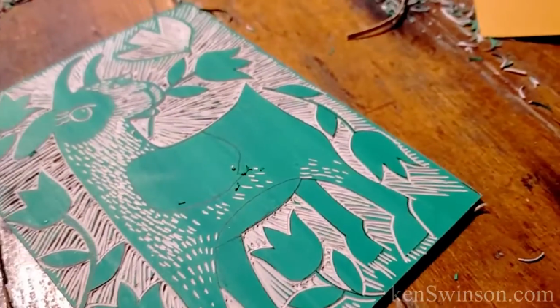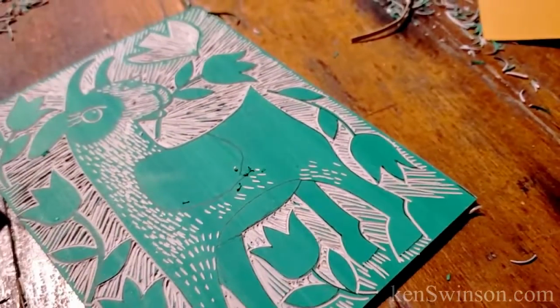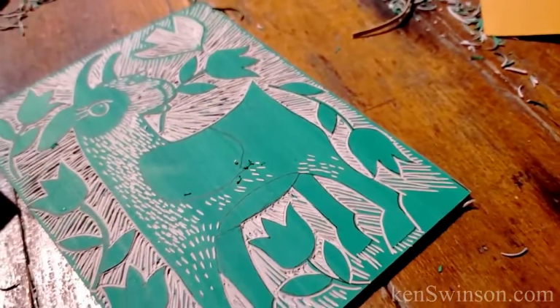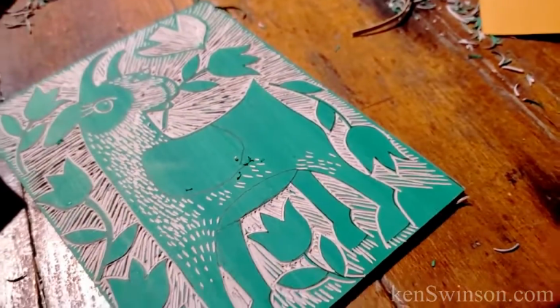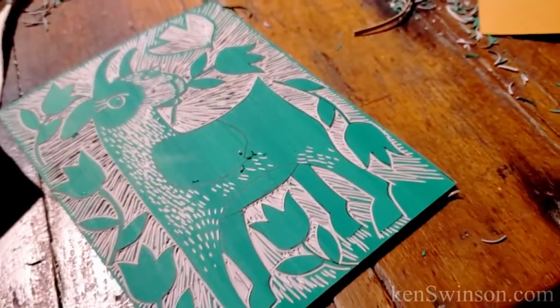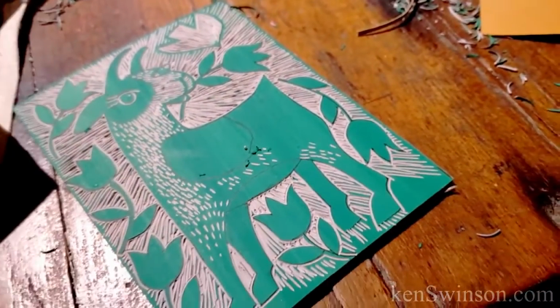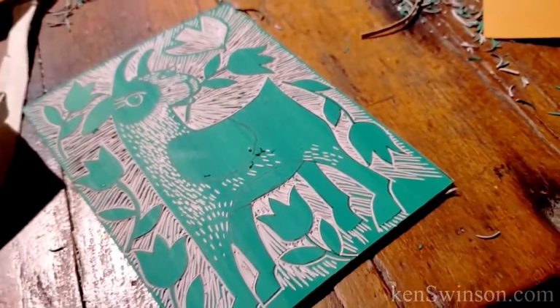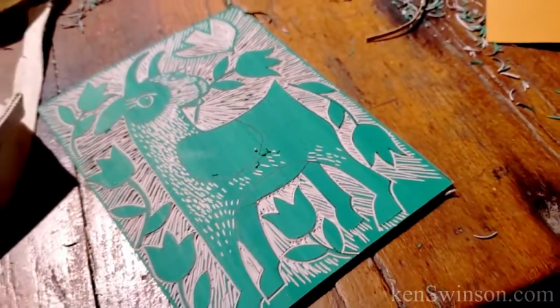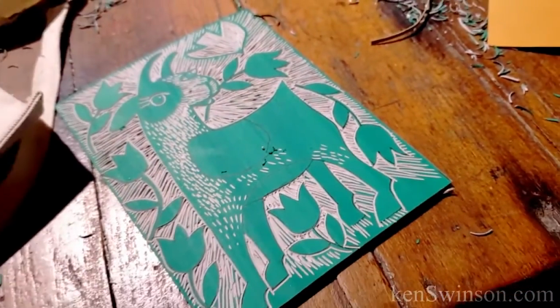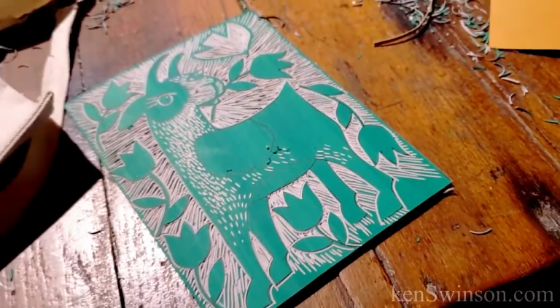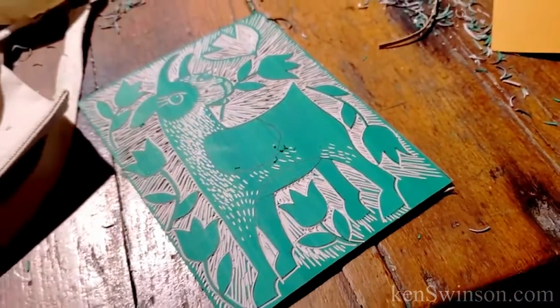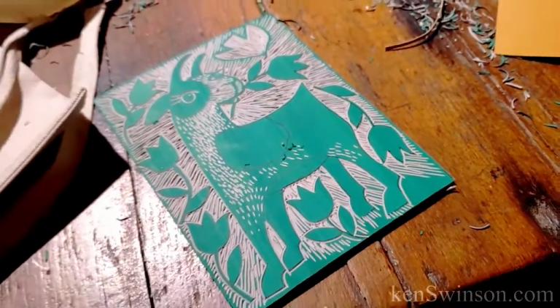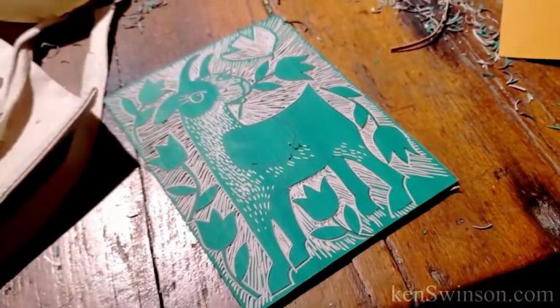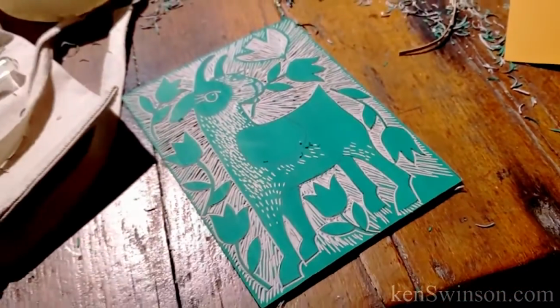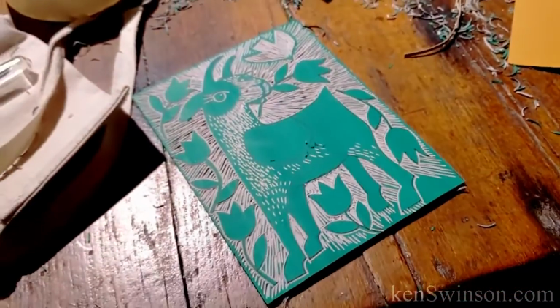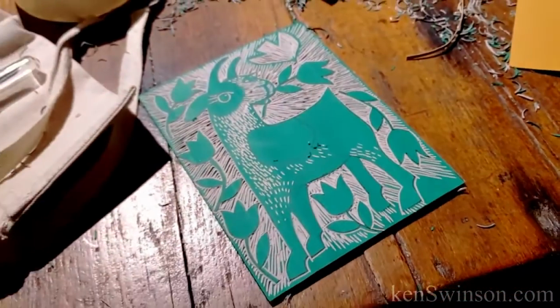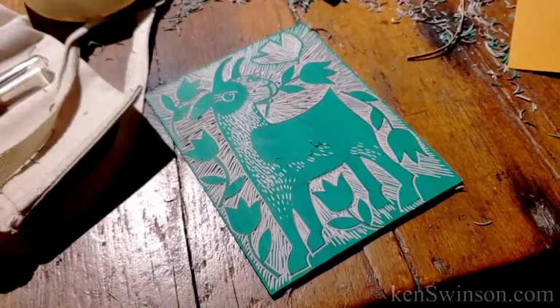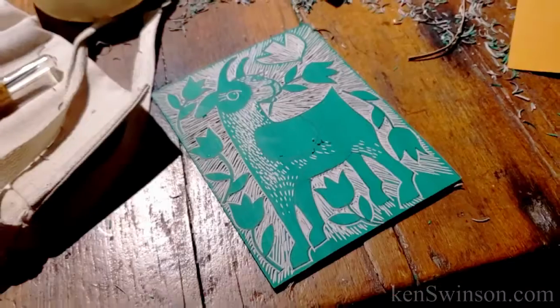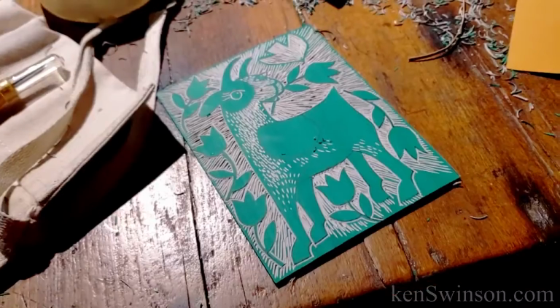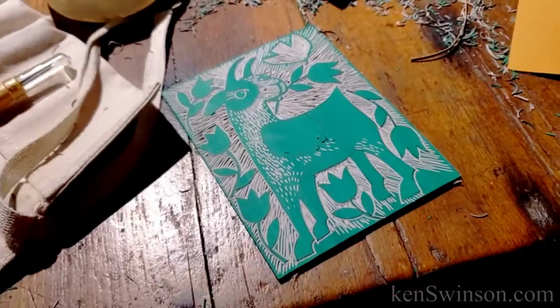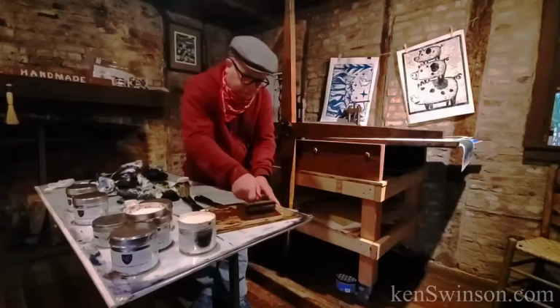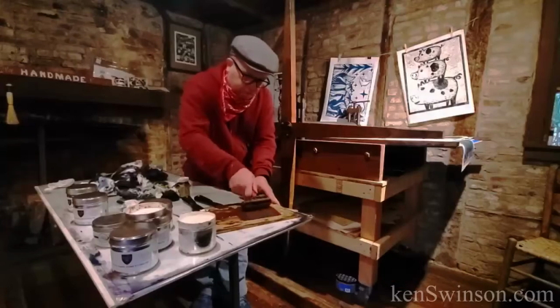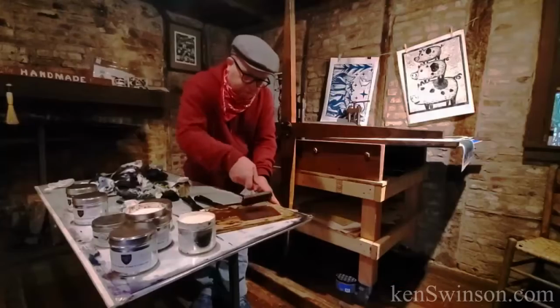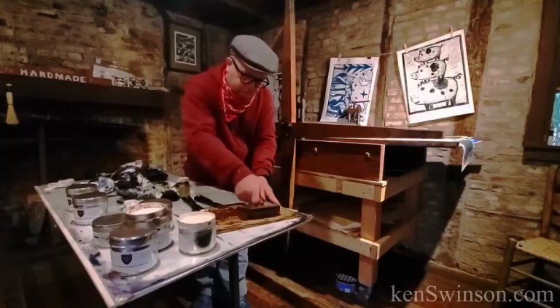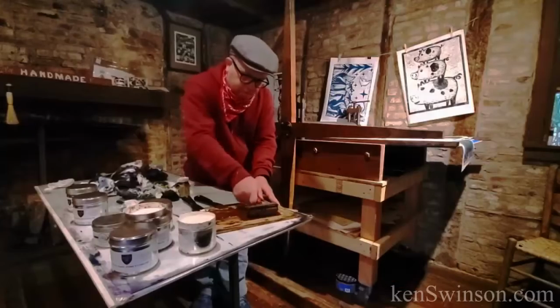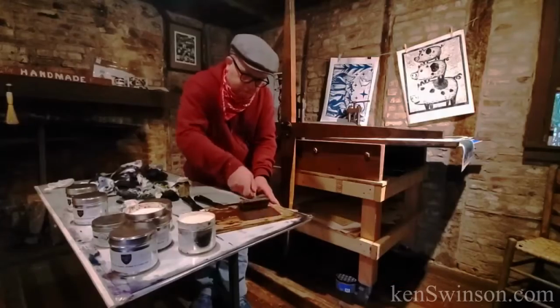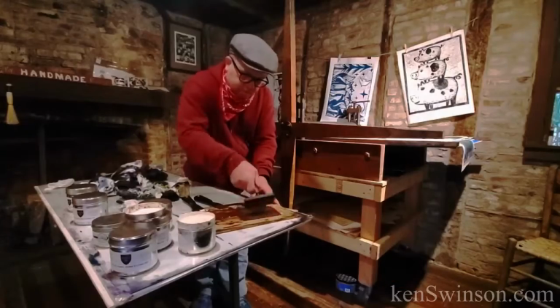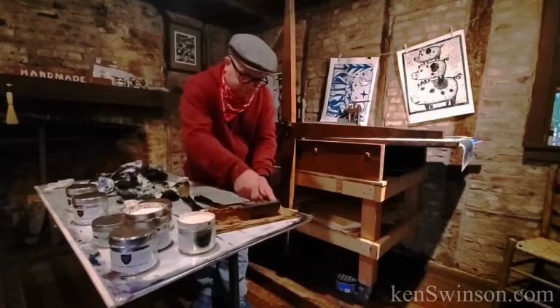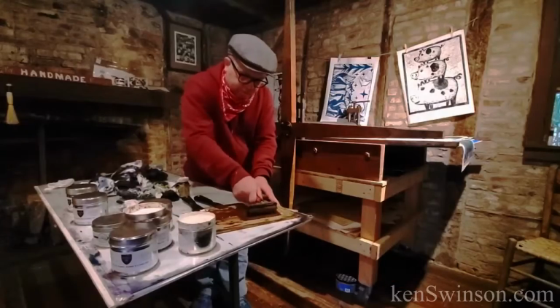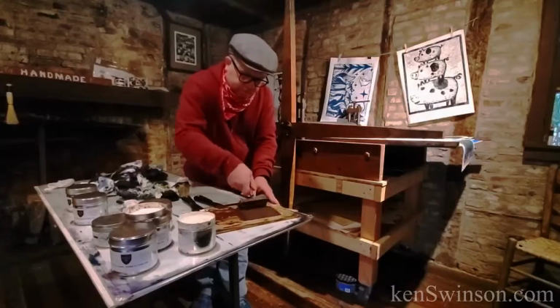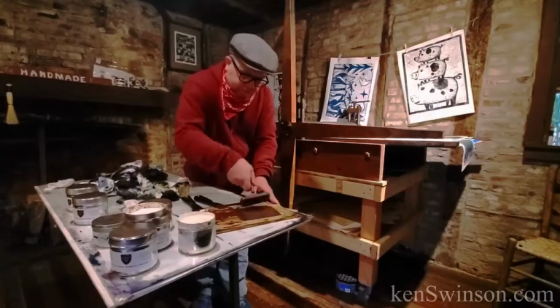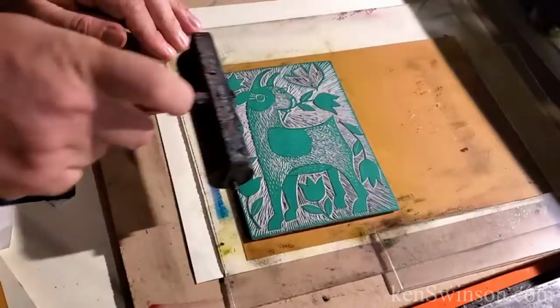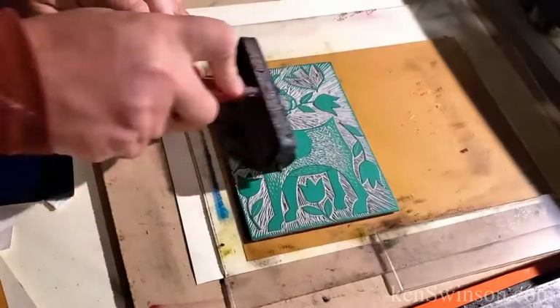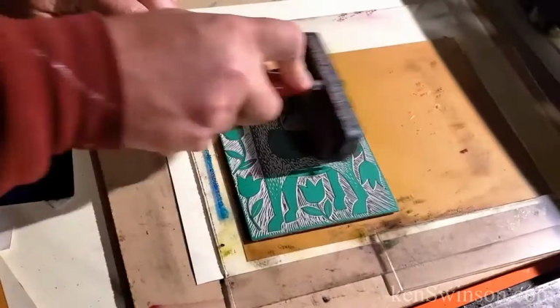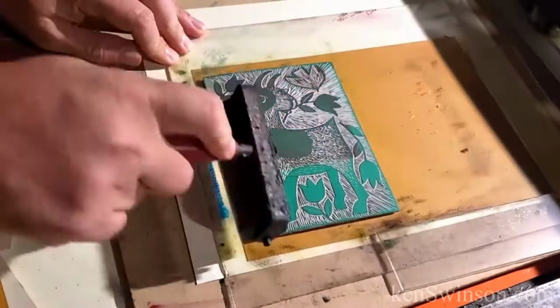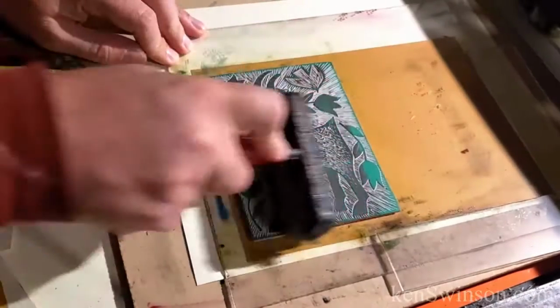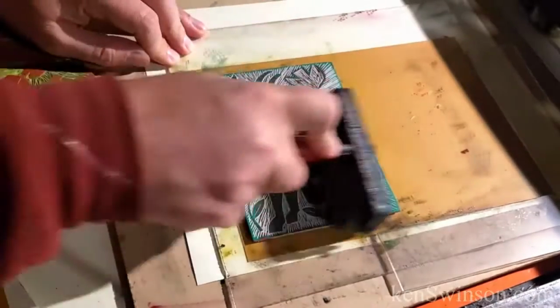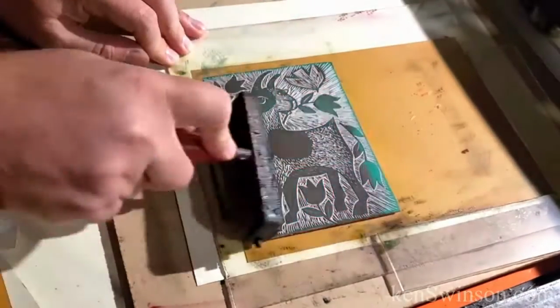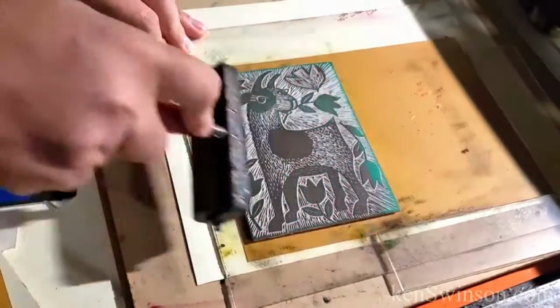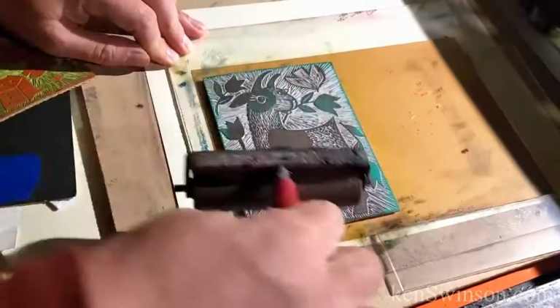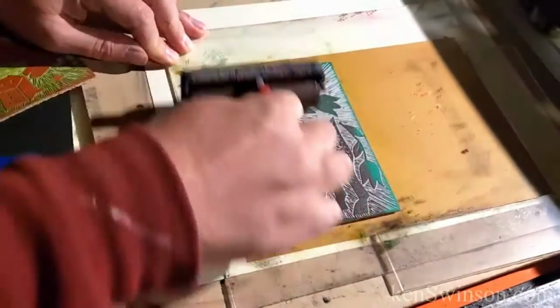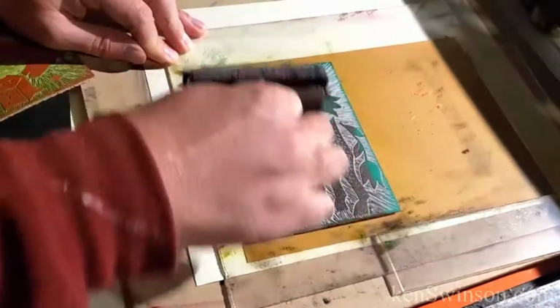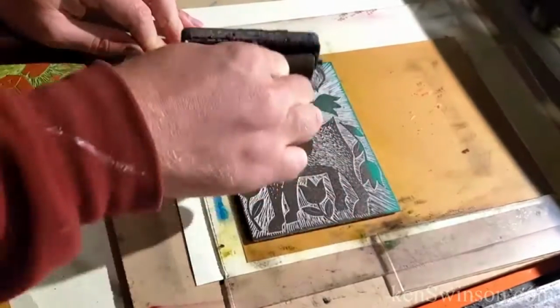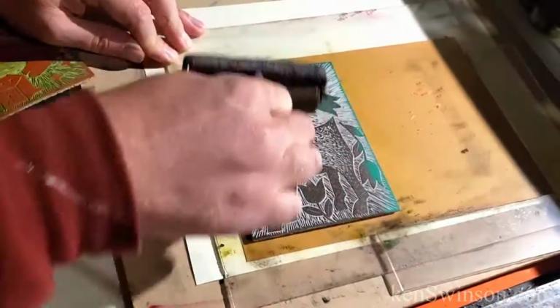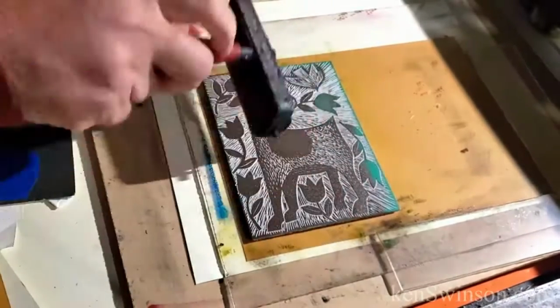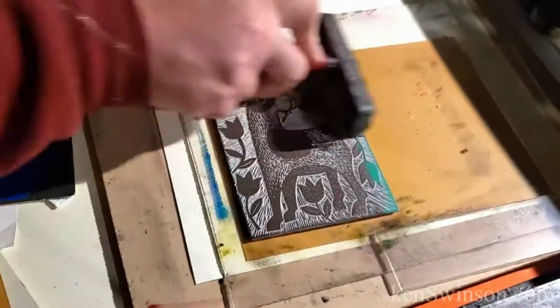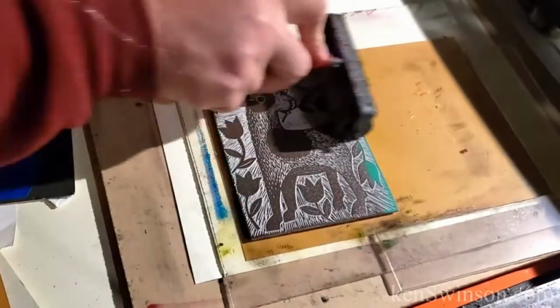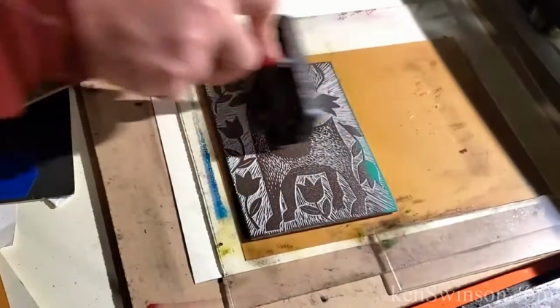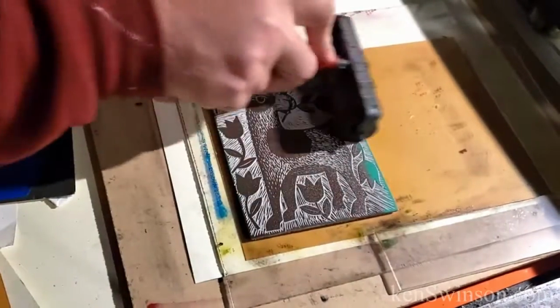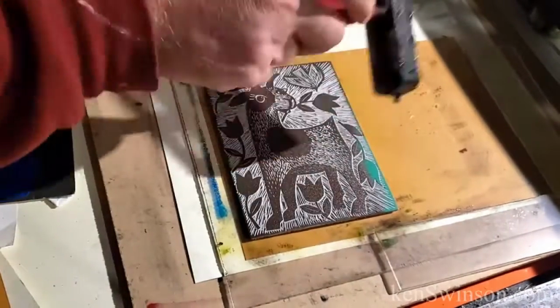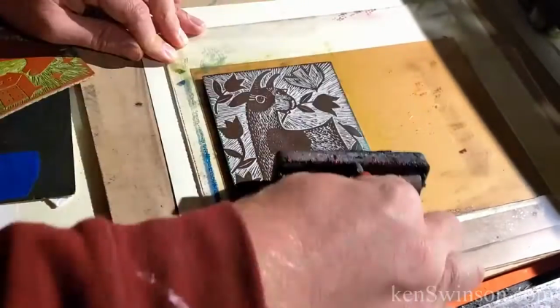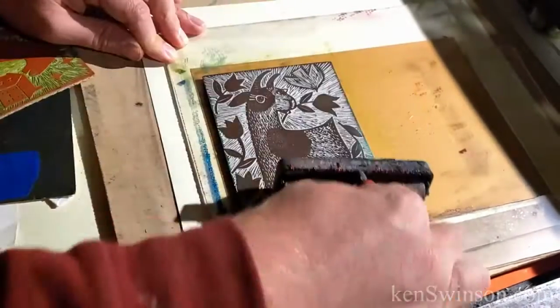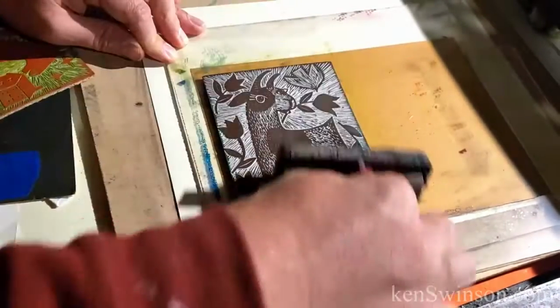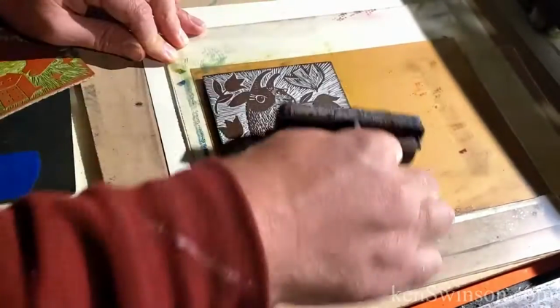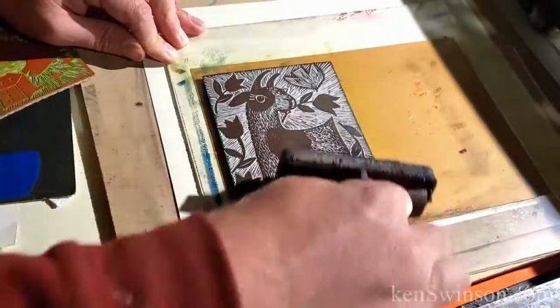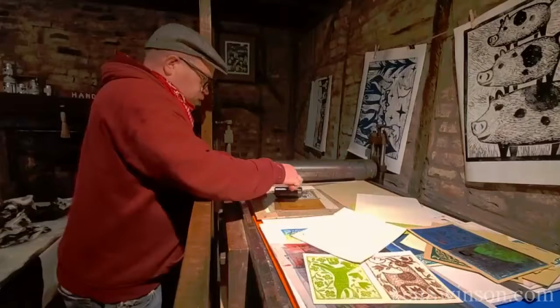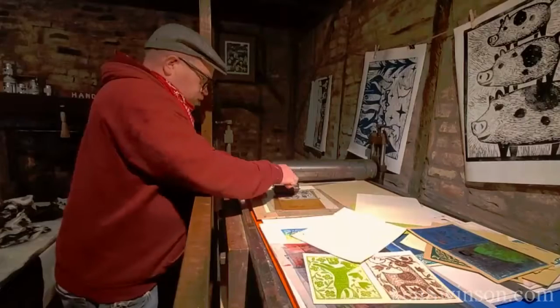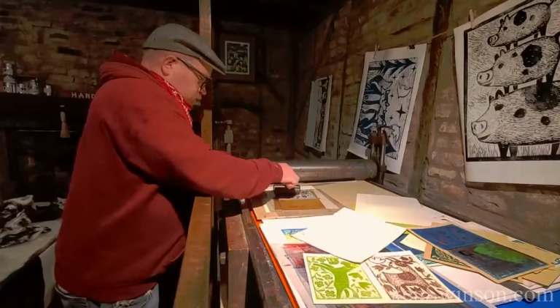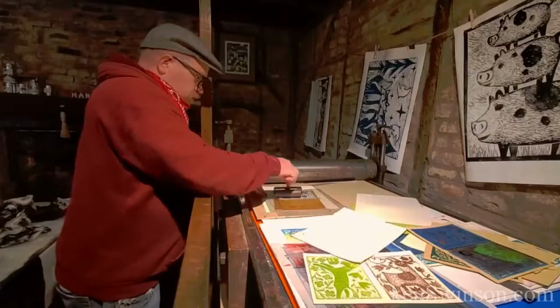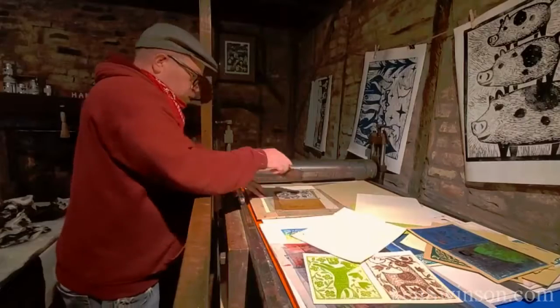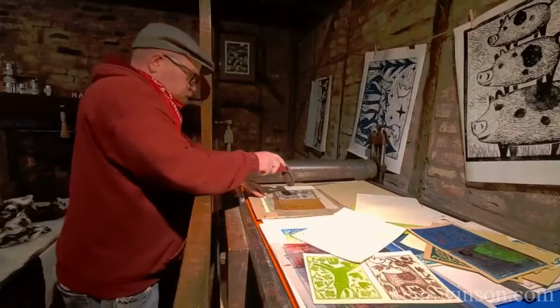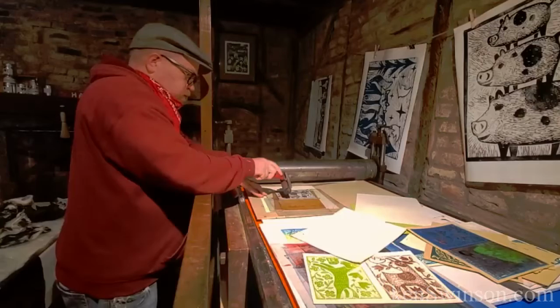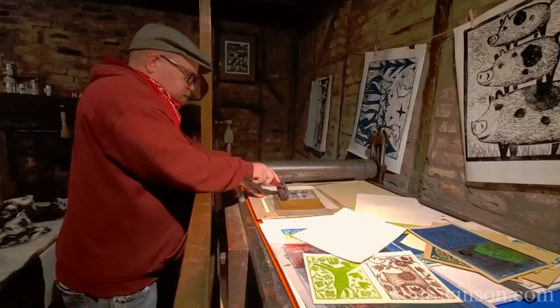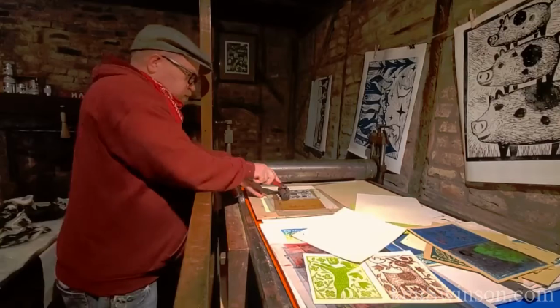Once I finish carving, this is the most exciting part of the process — I'm going to put ink on the block for the very first time.